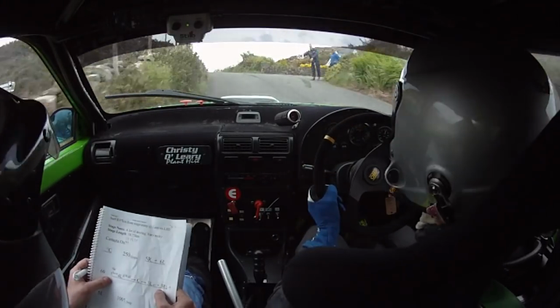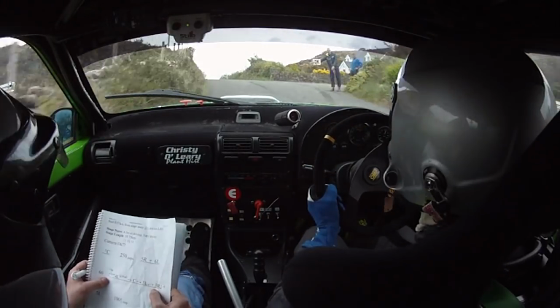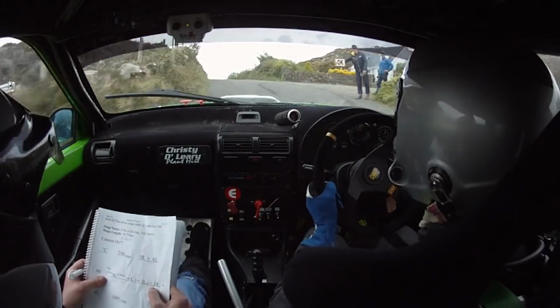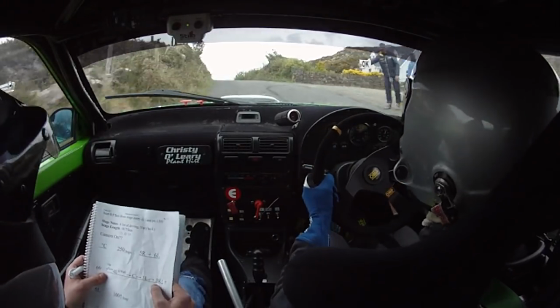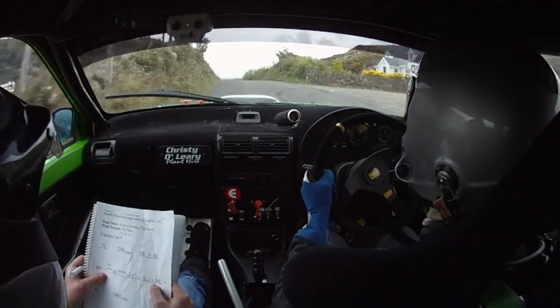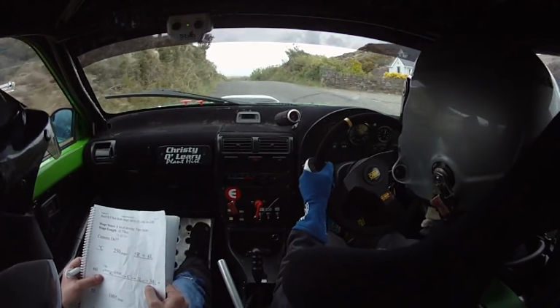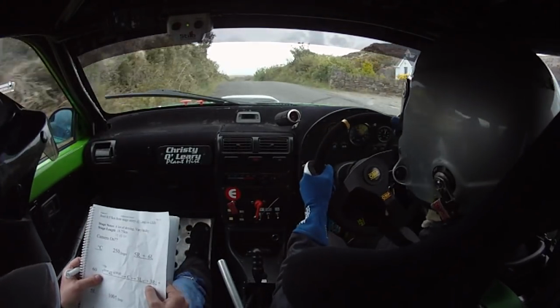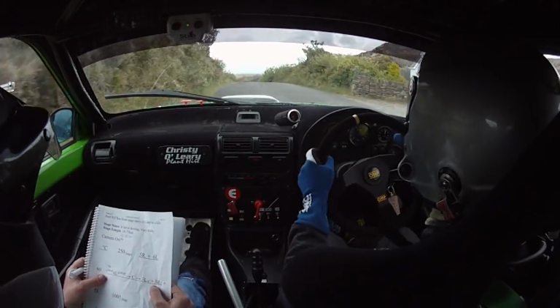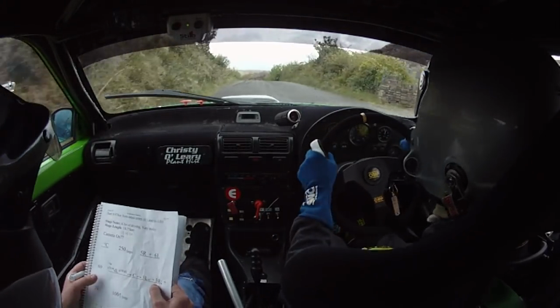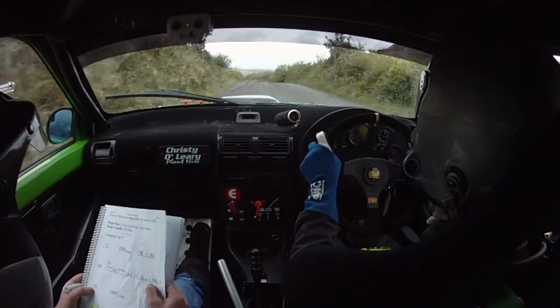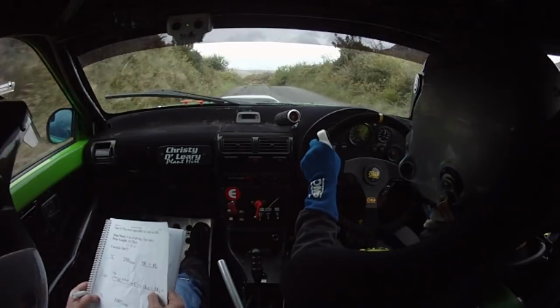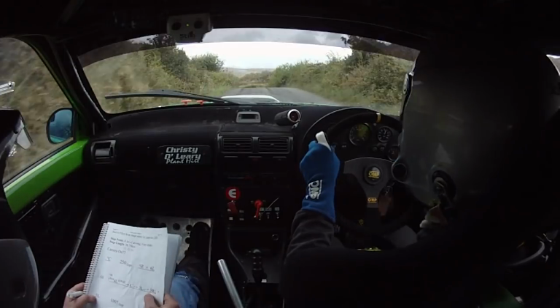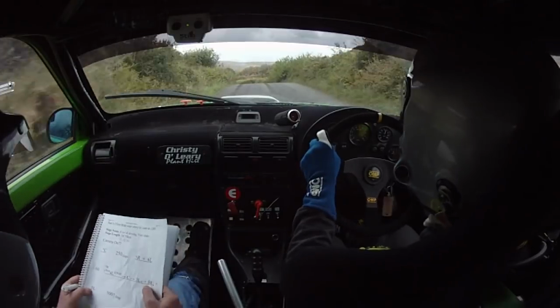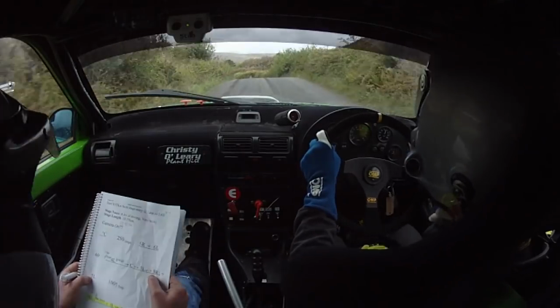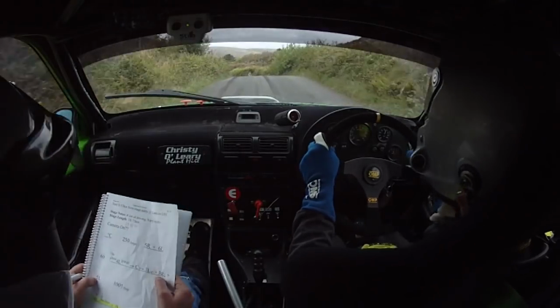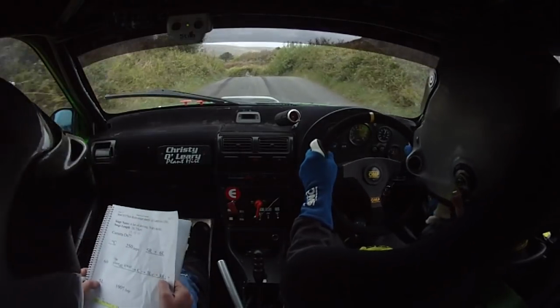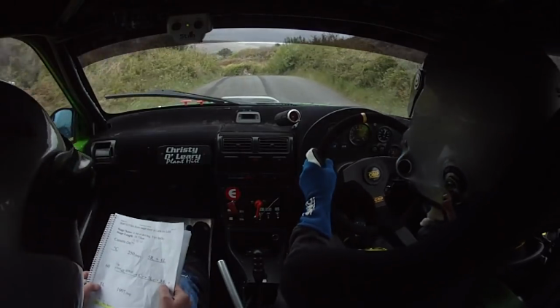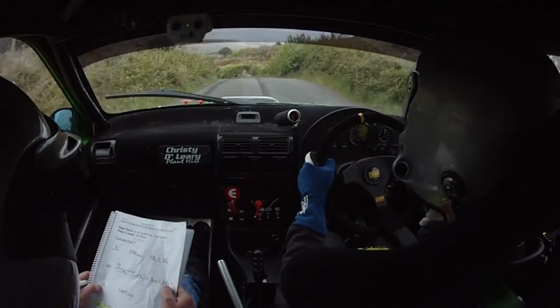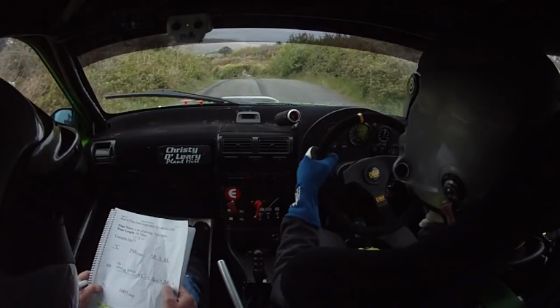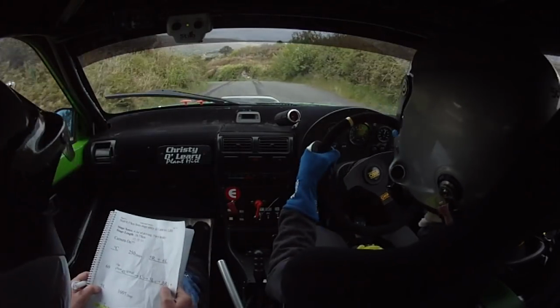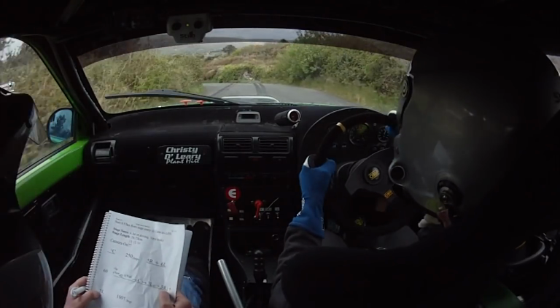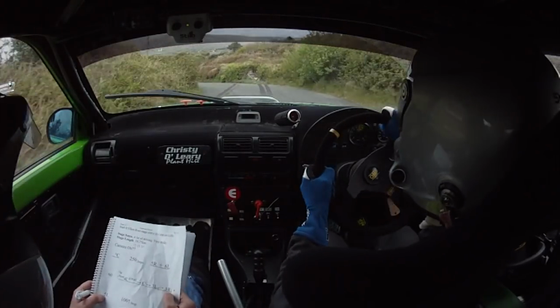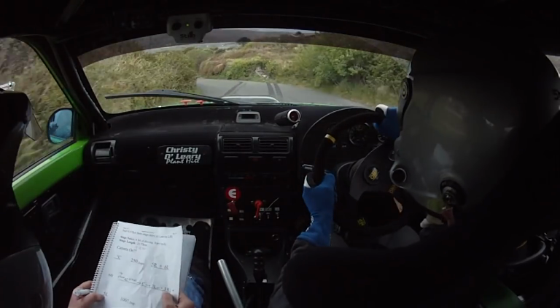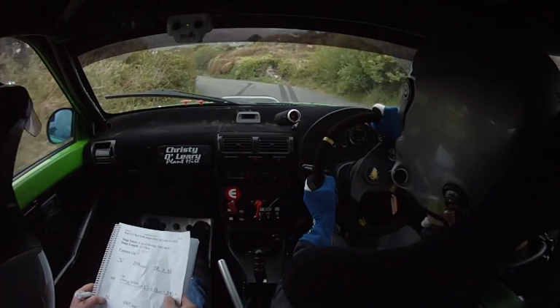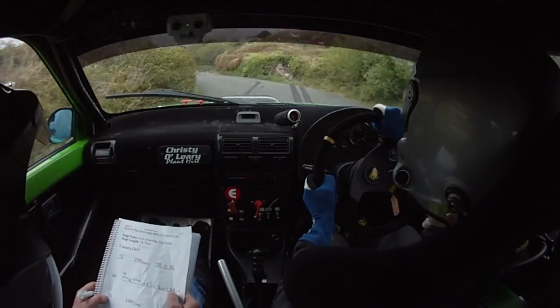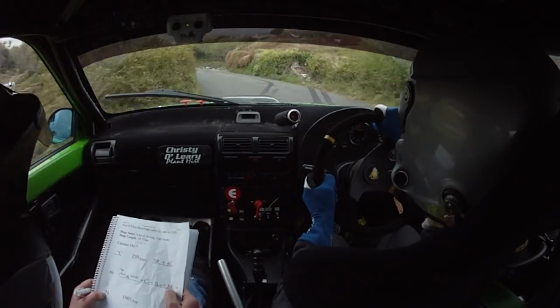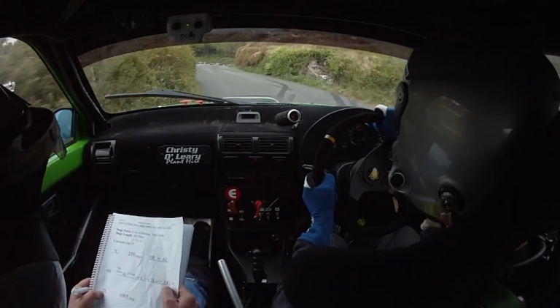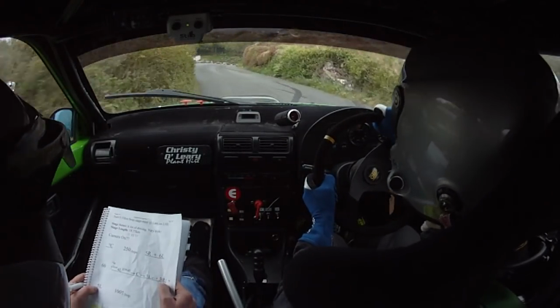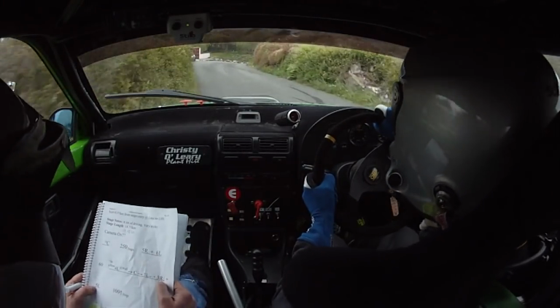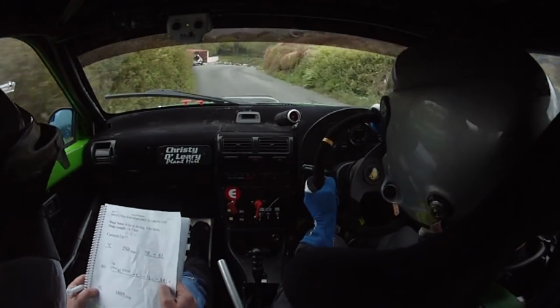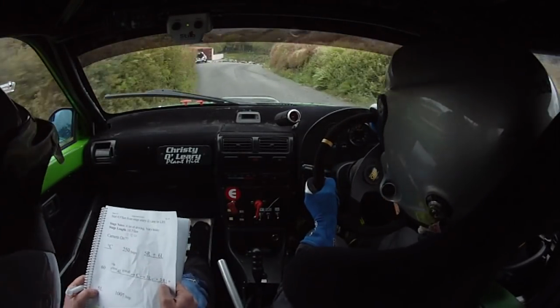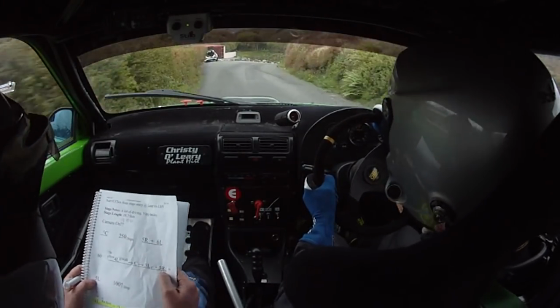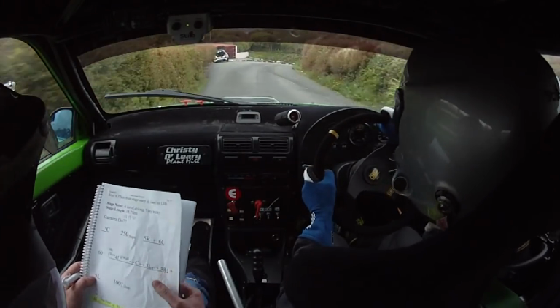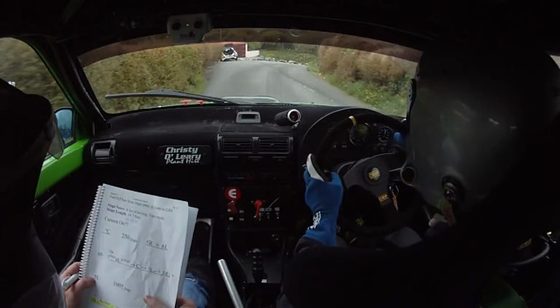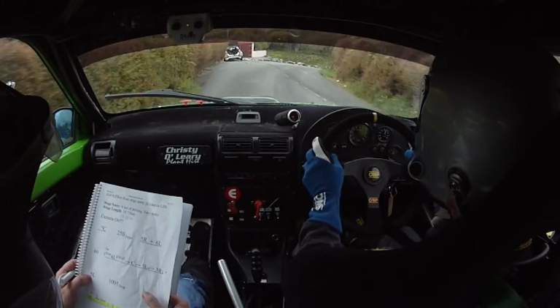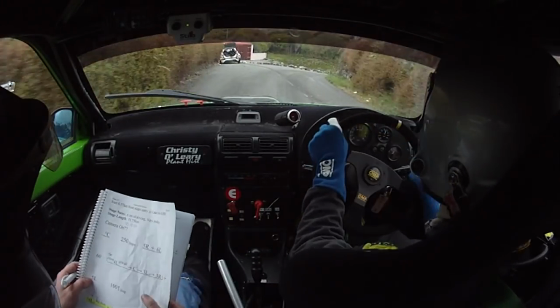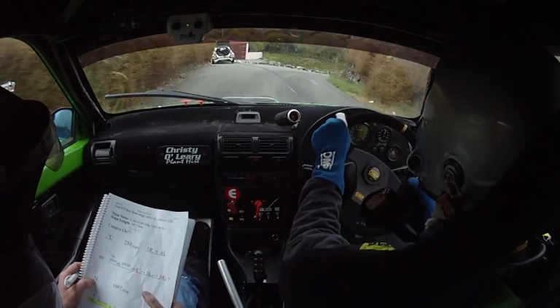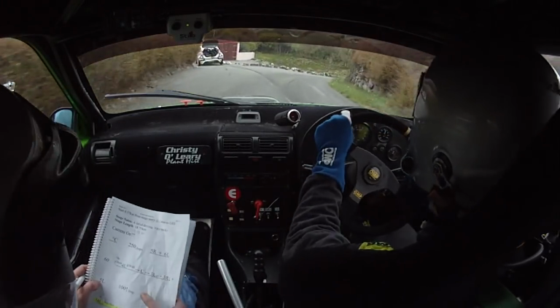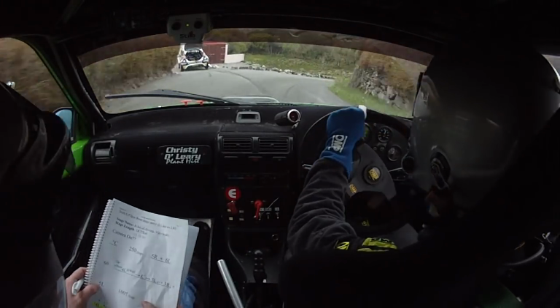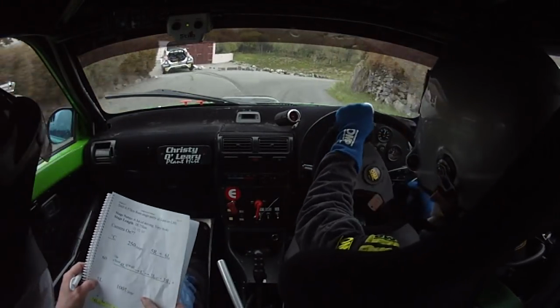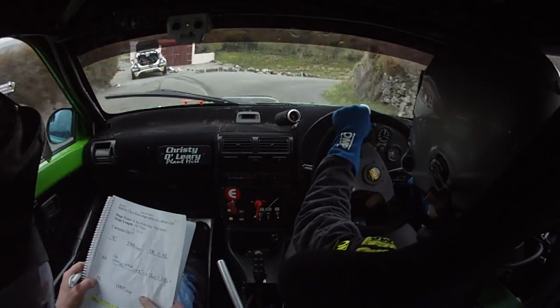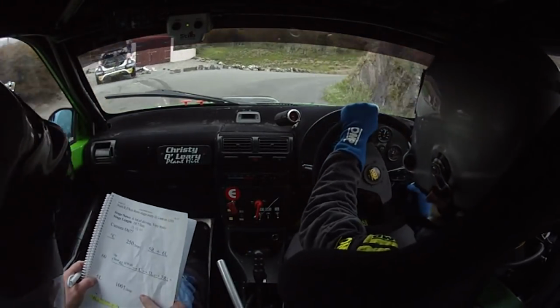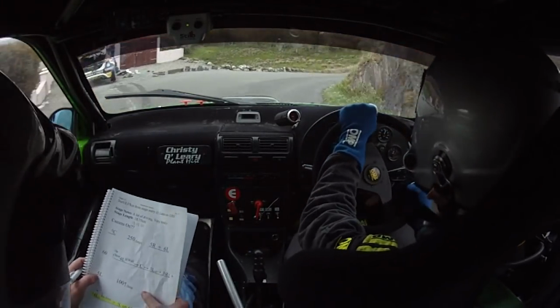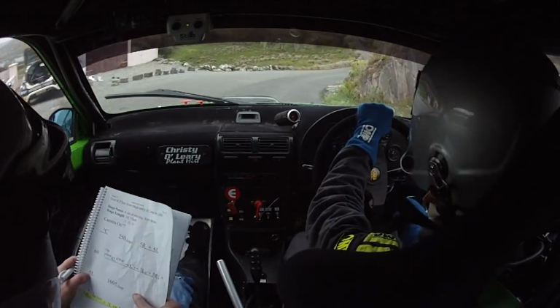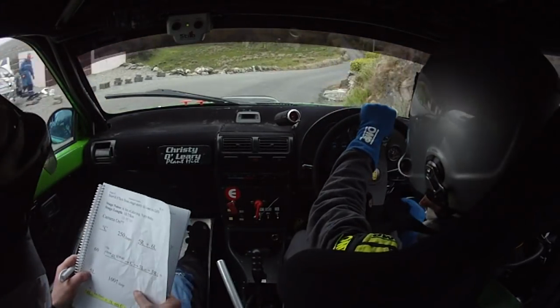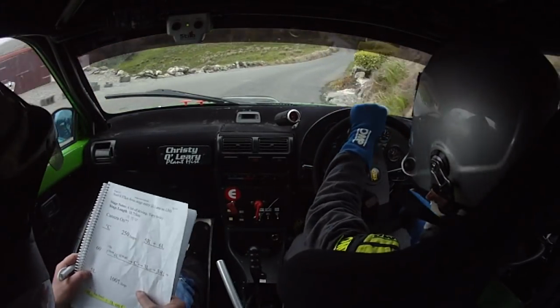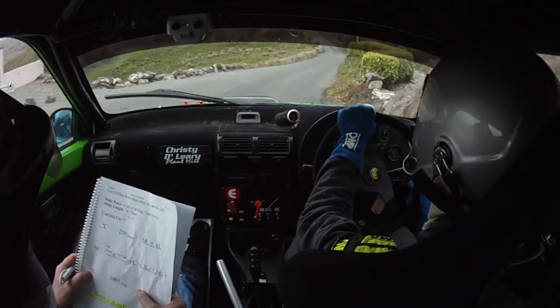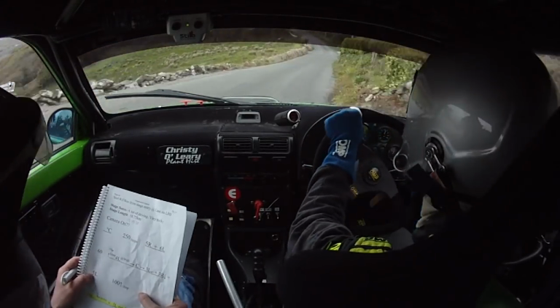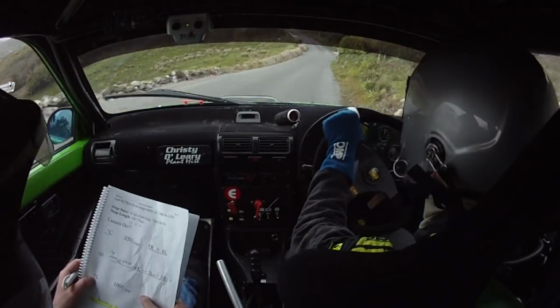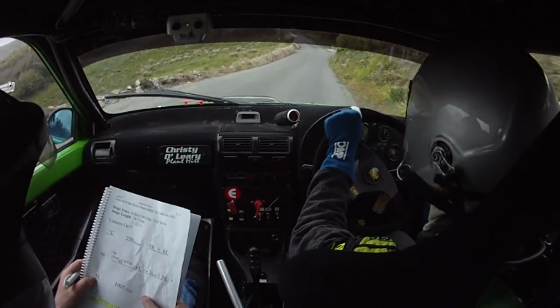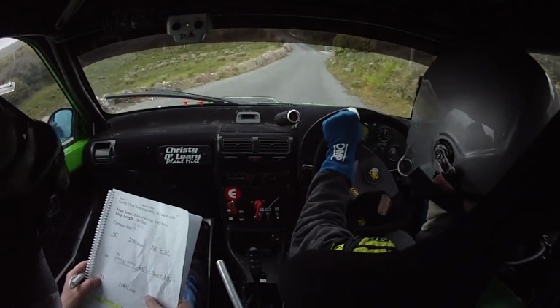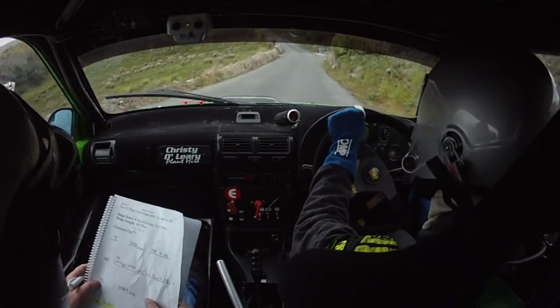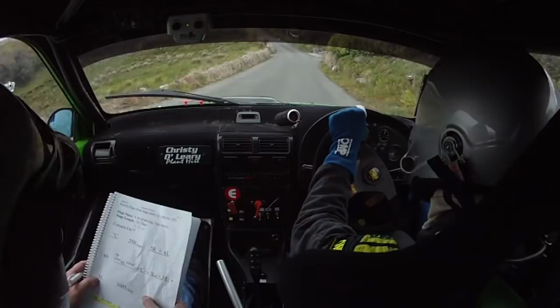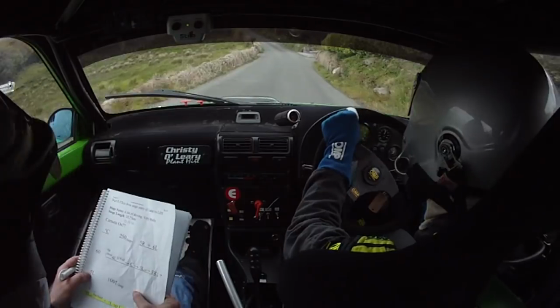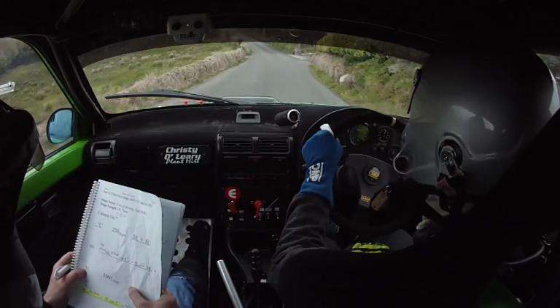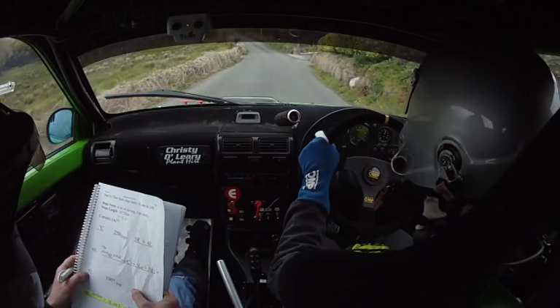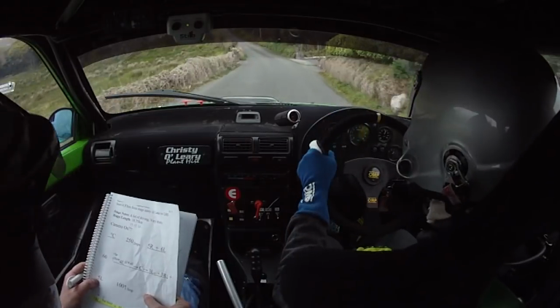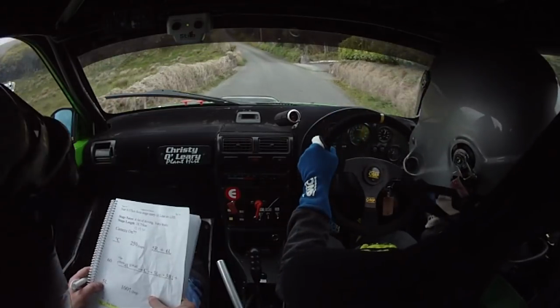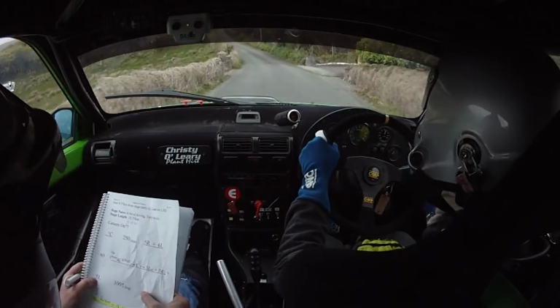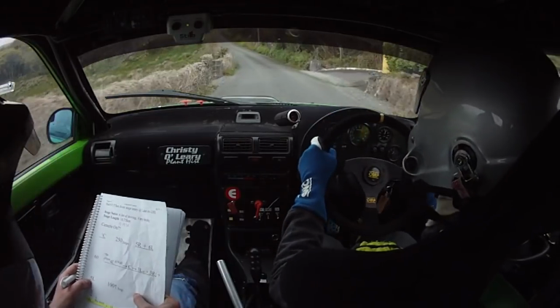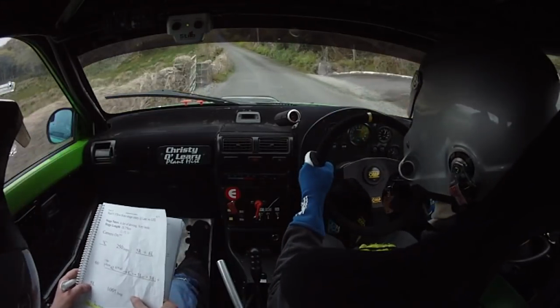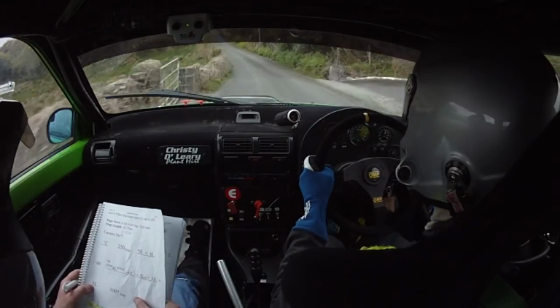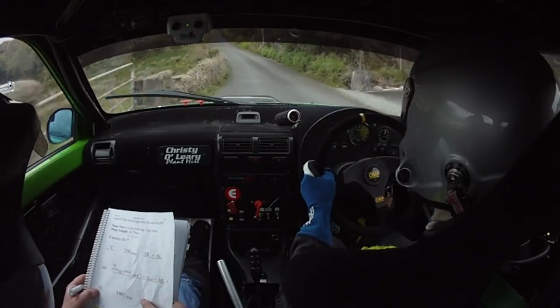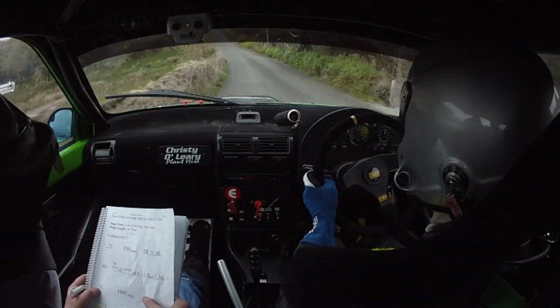Into crest, into 3 left over crest and a 3 right down, and a 5 left. 100 up over jump.